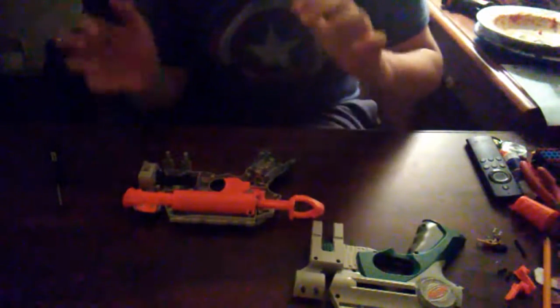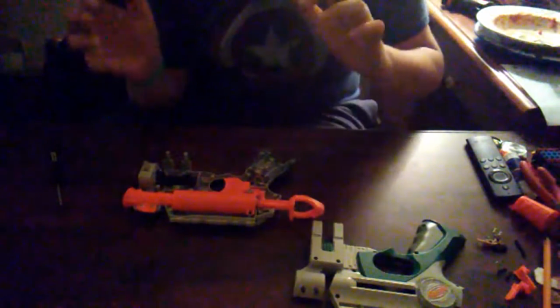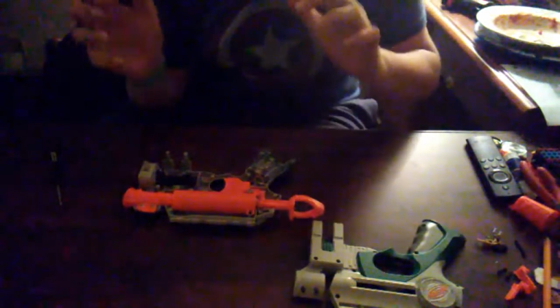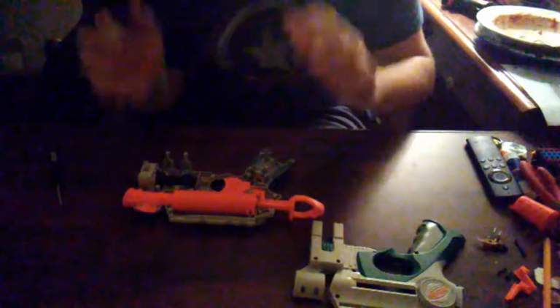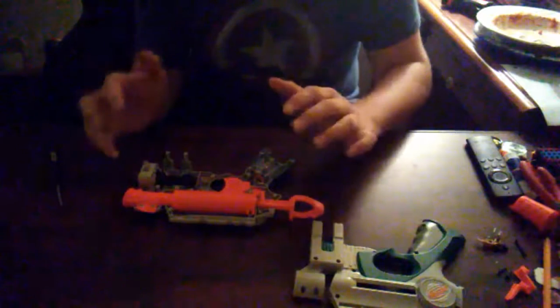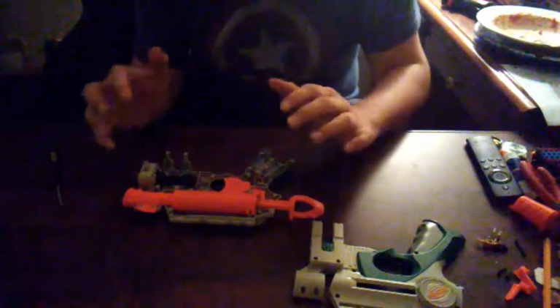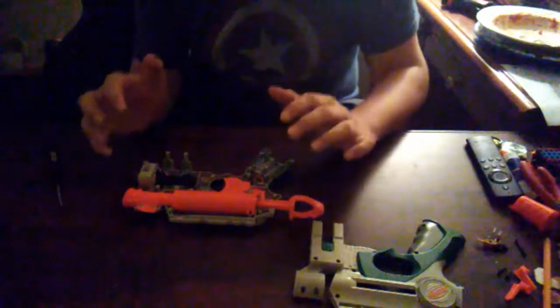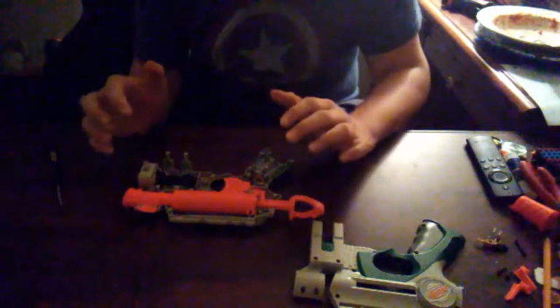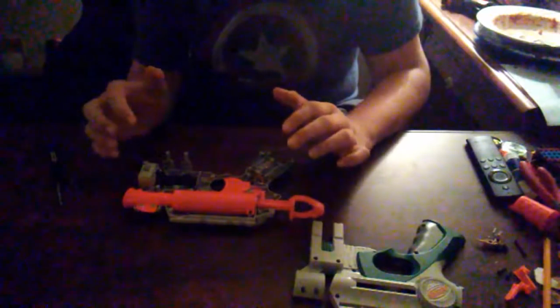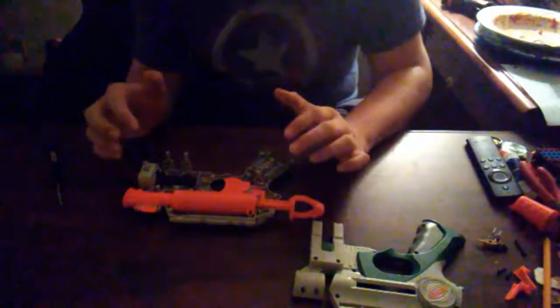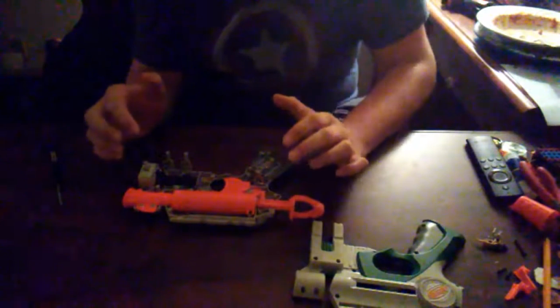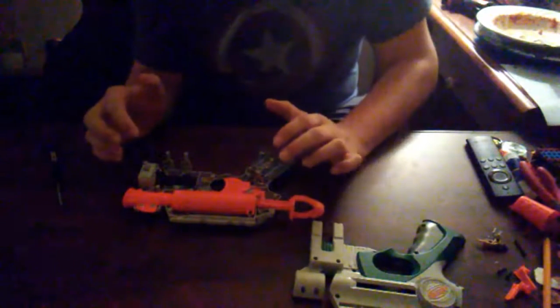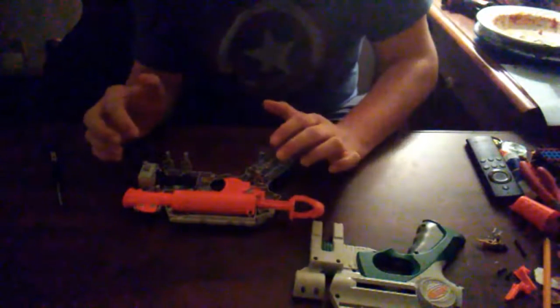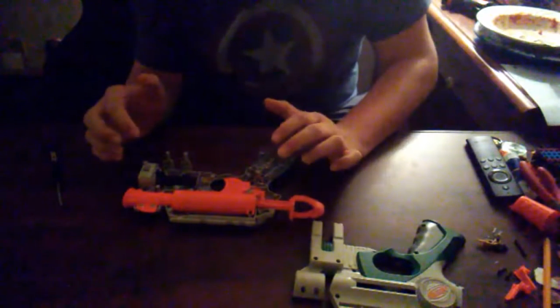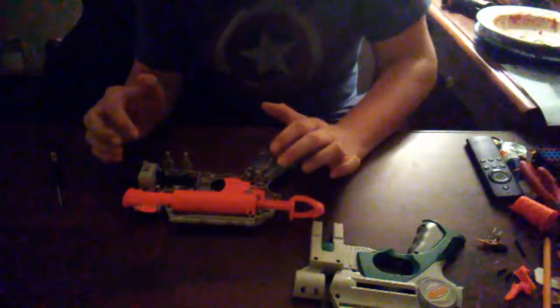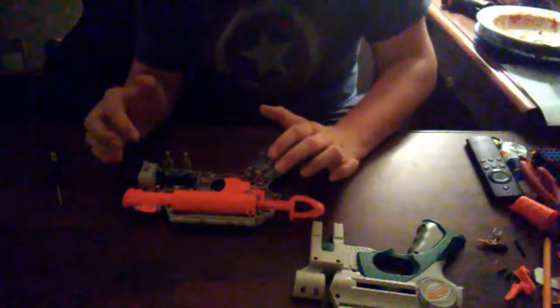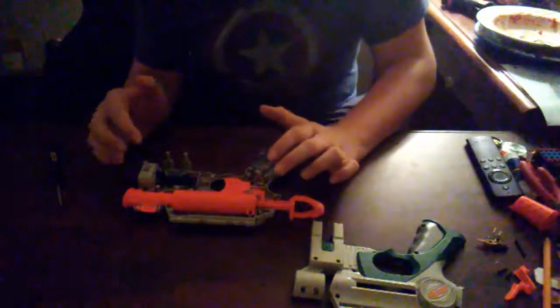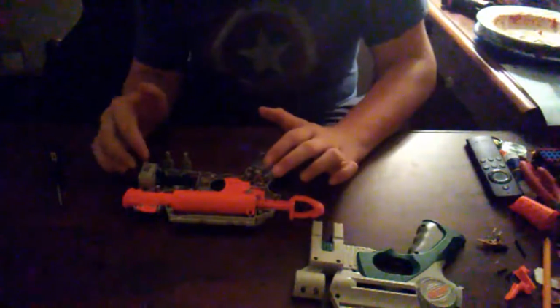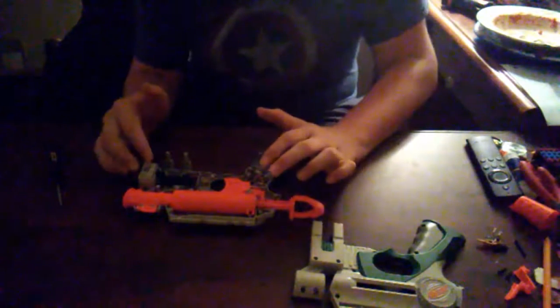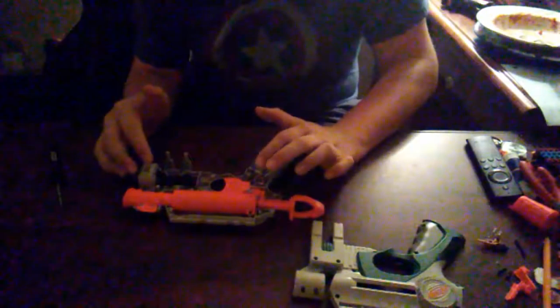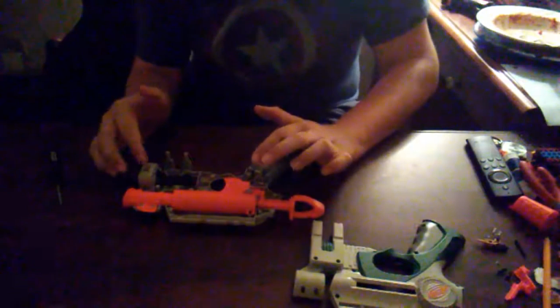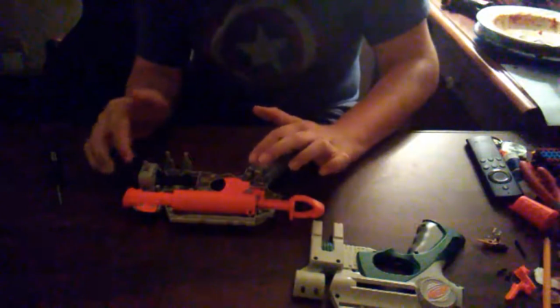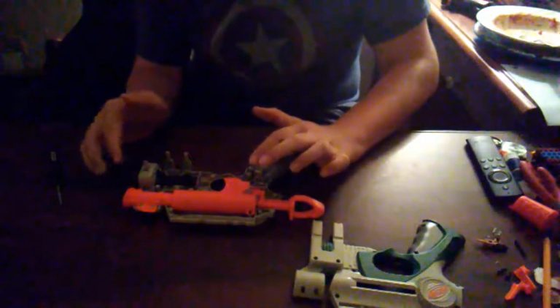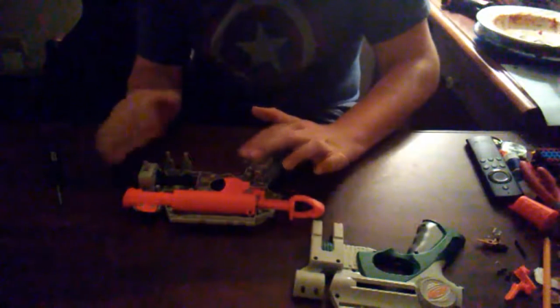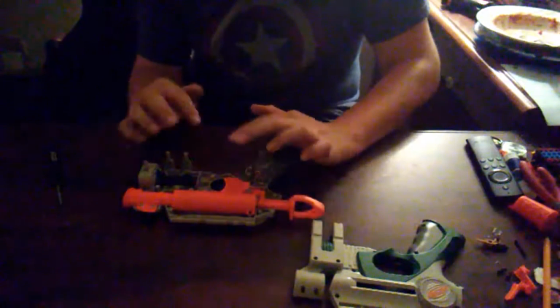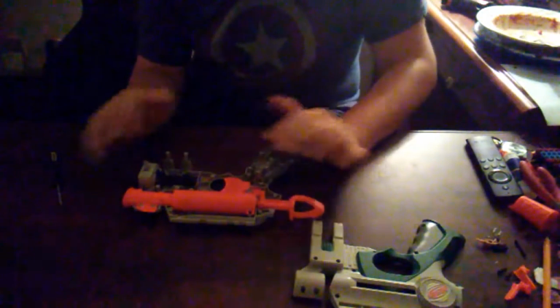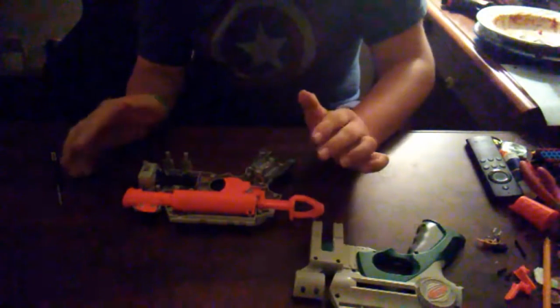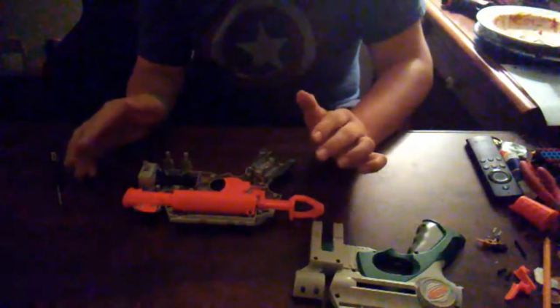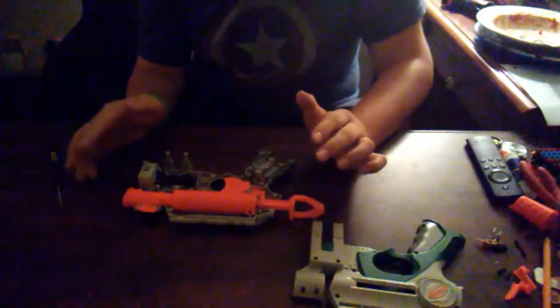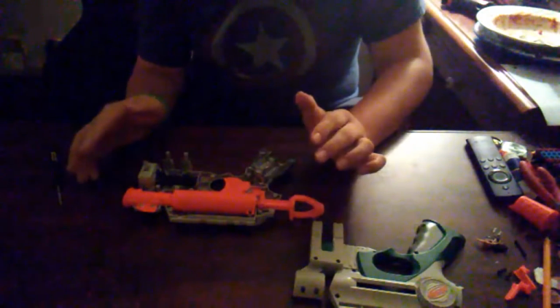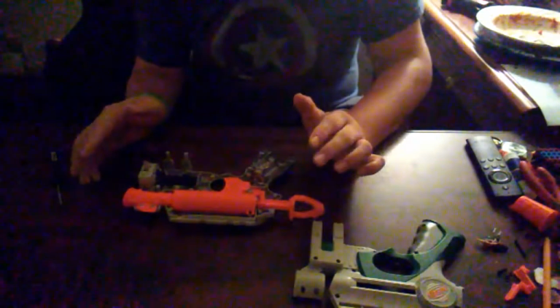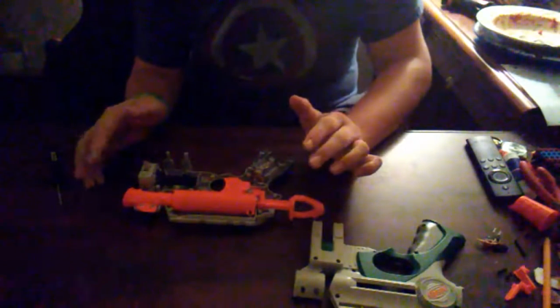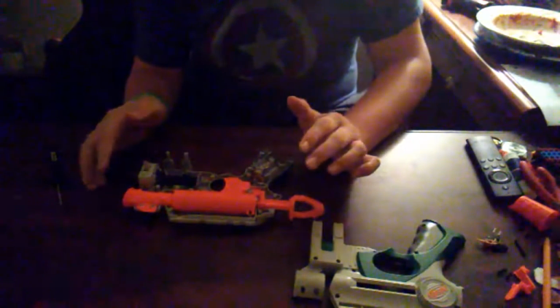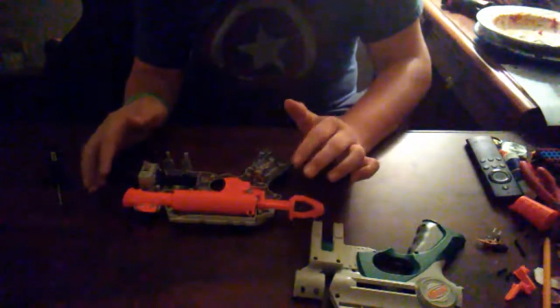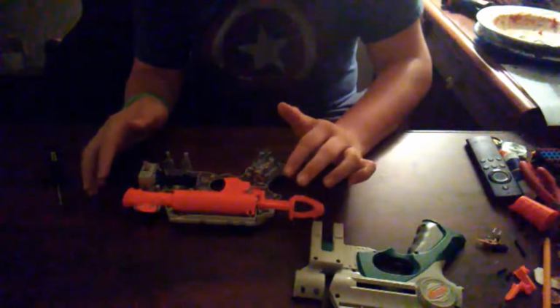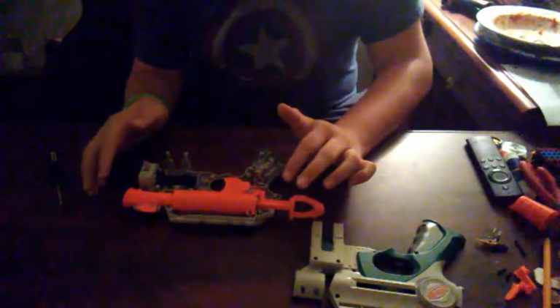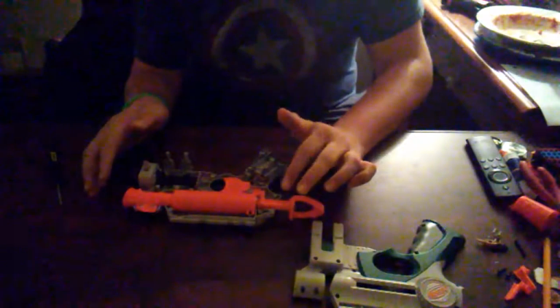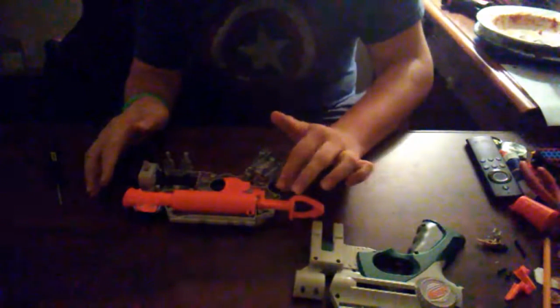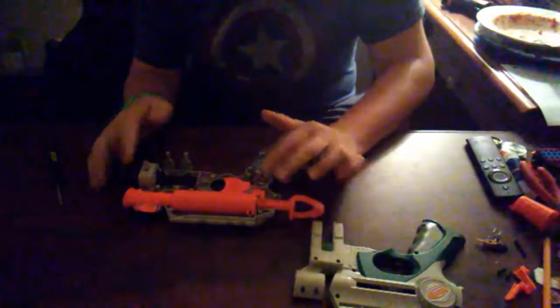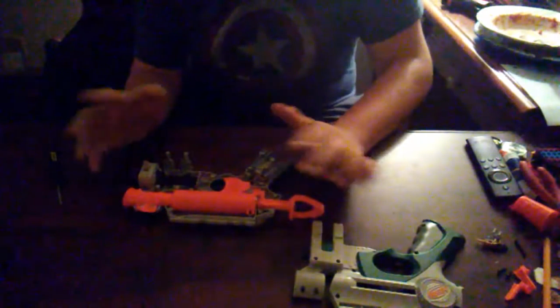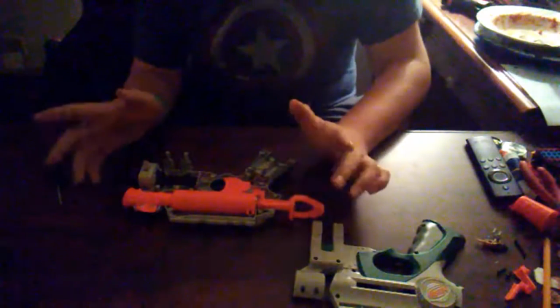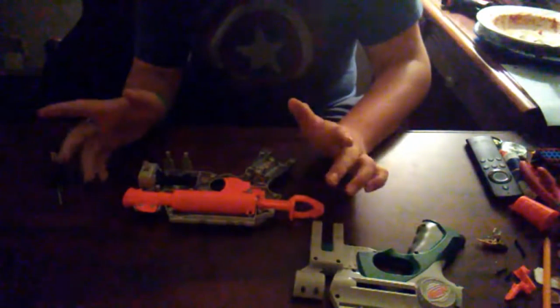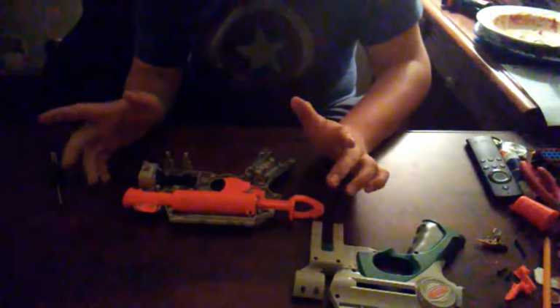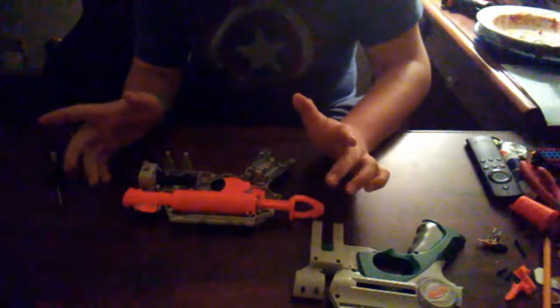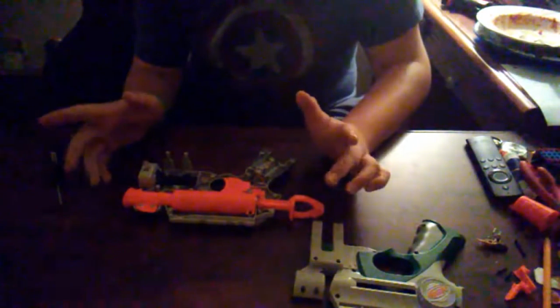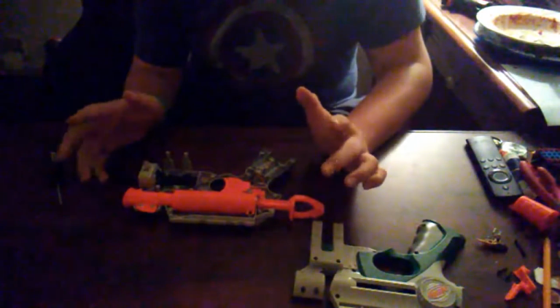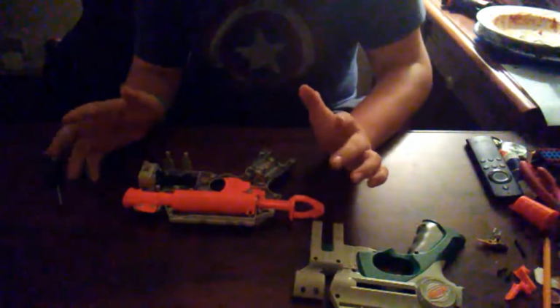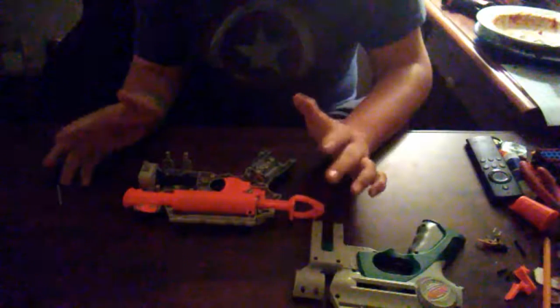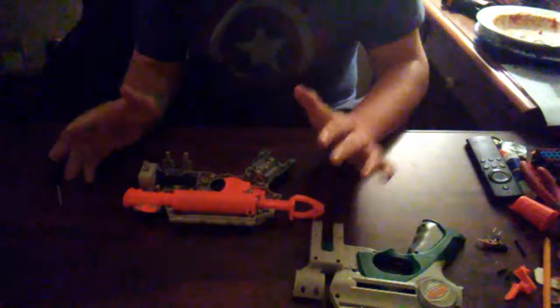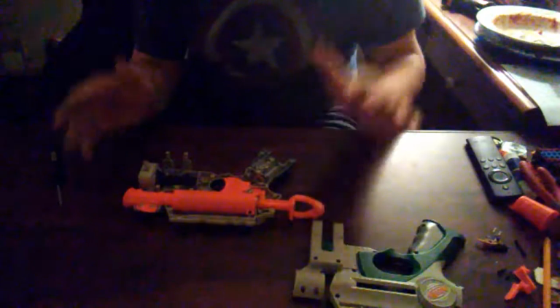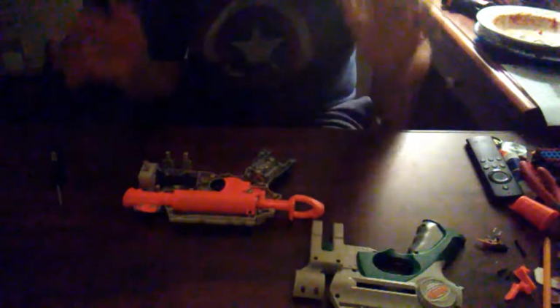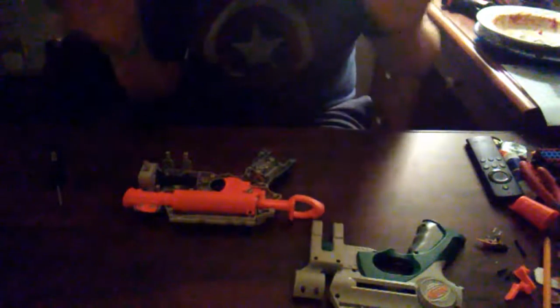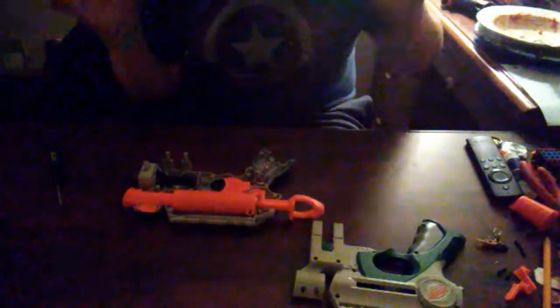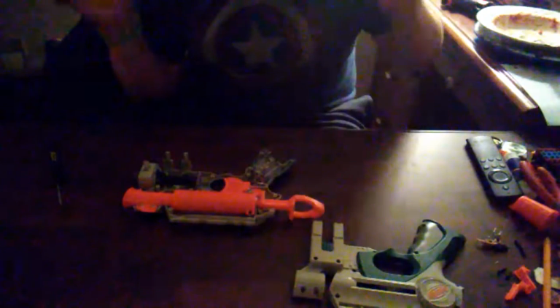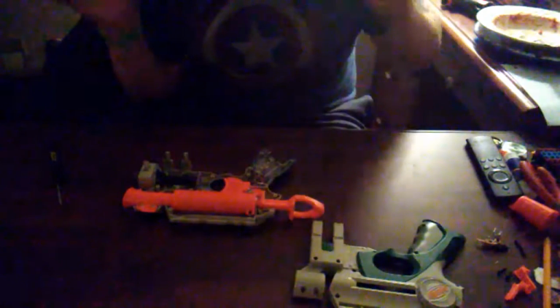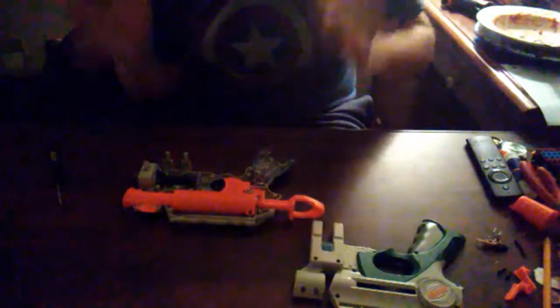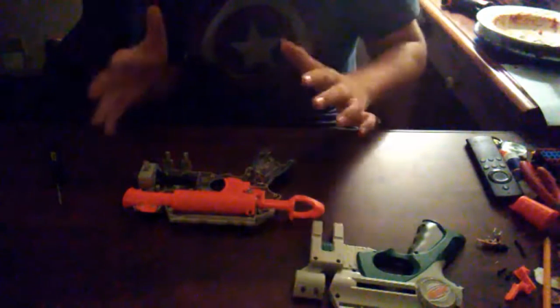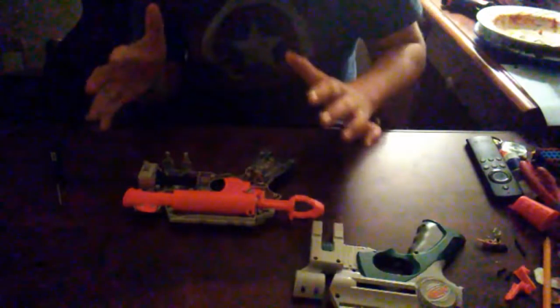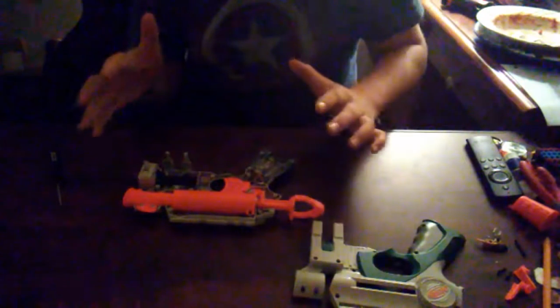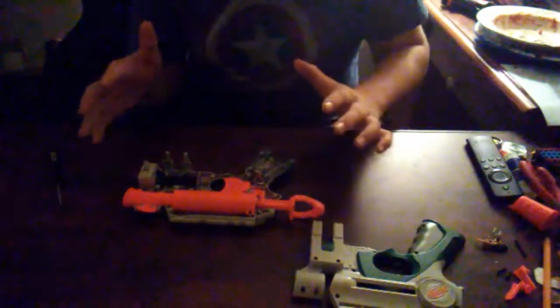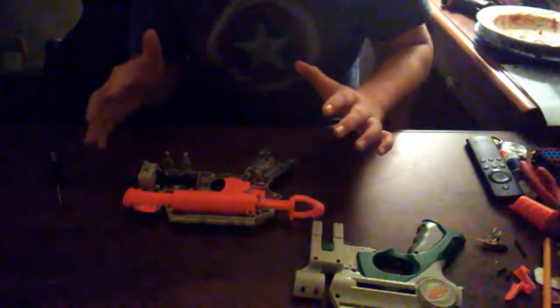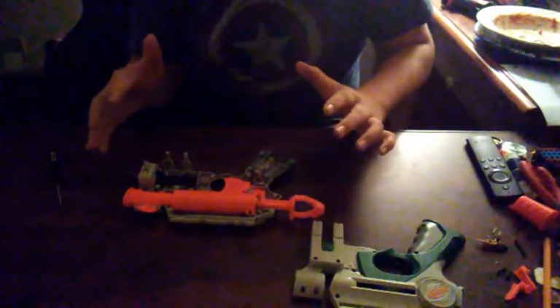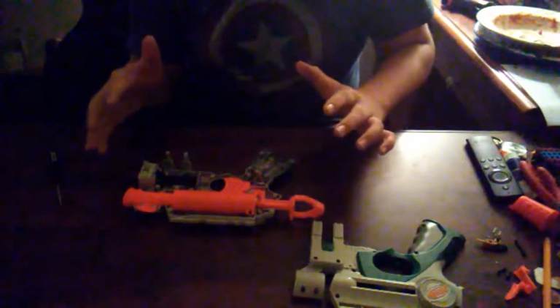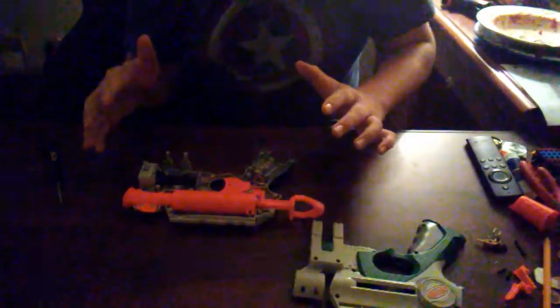Hopefully this is getting some better FPS, regardless of what we did to the LED — which was nothing. So let's get it screwed back together.